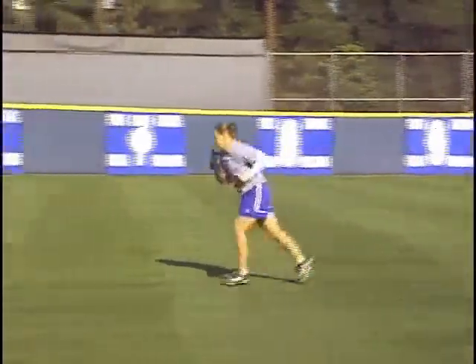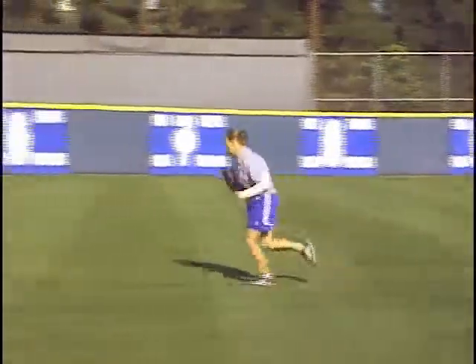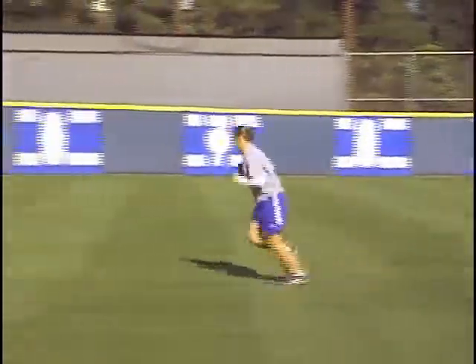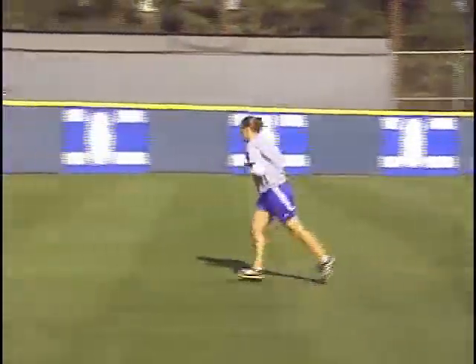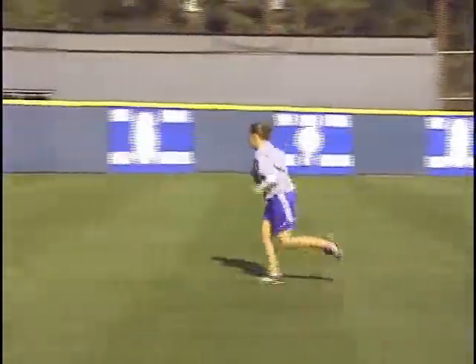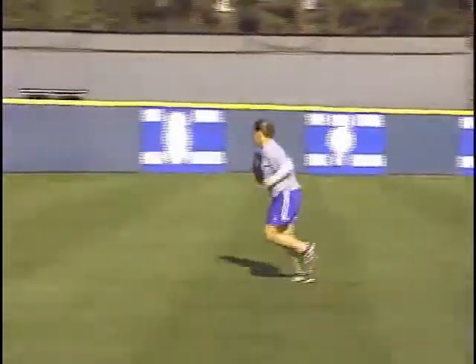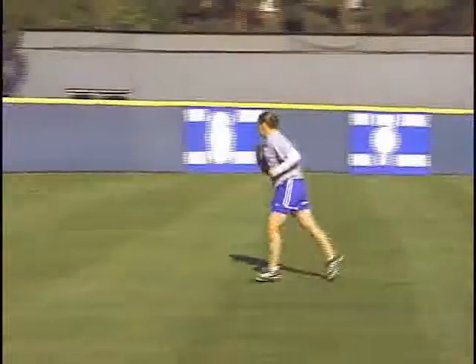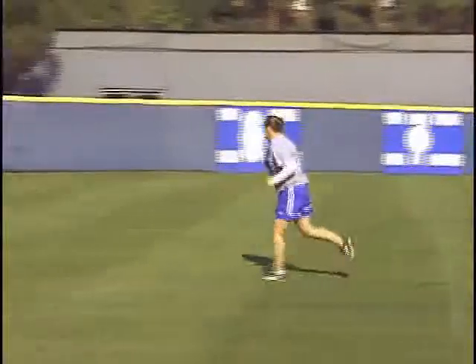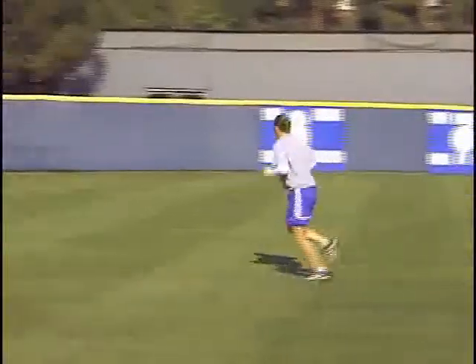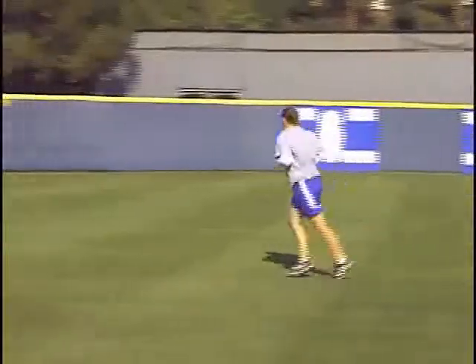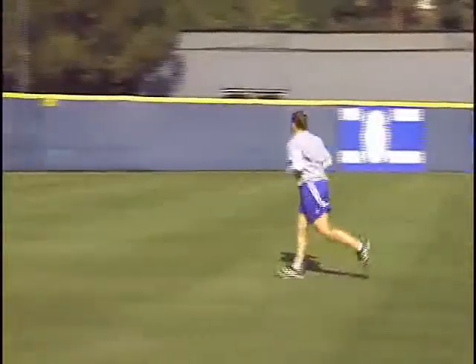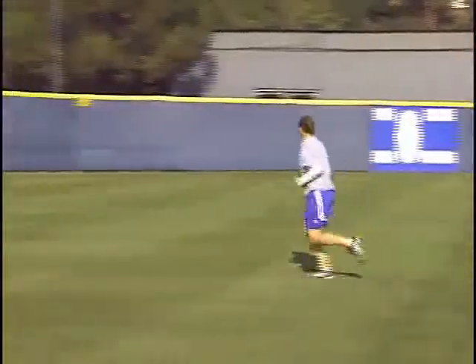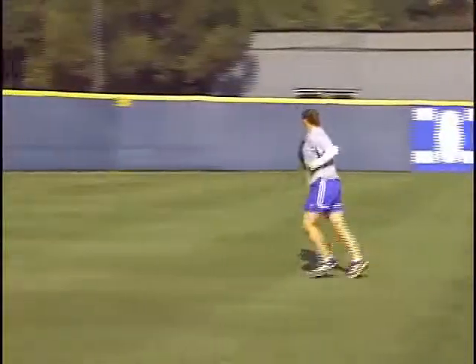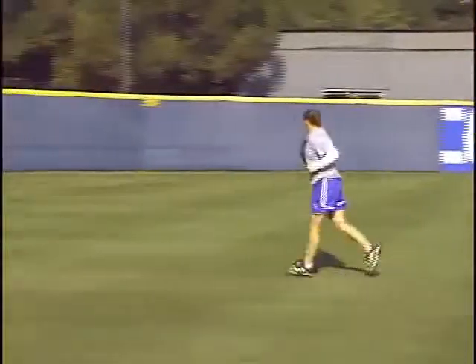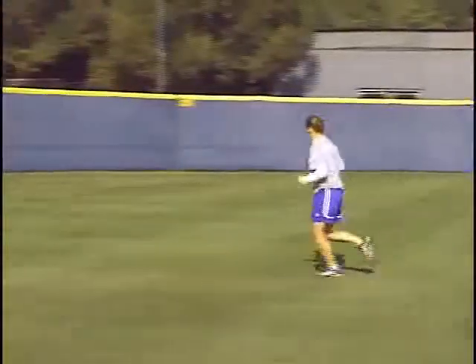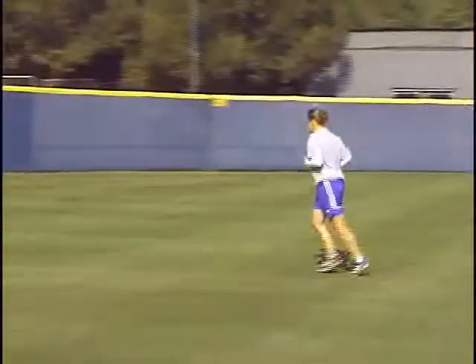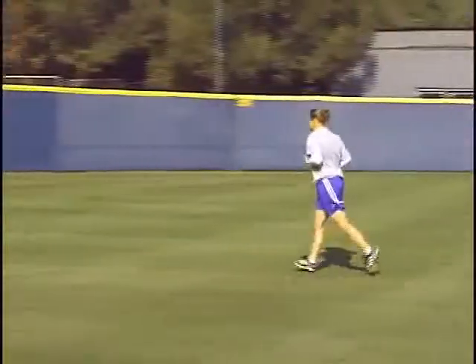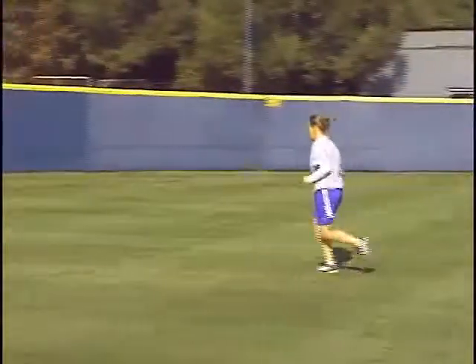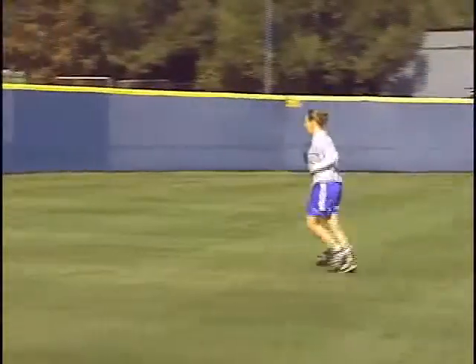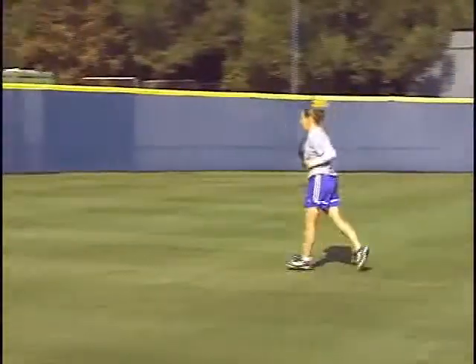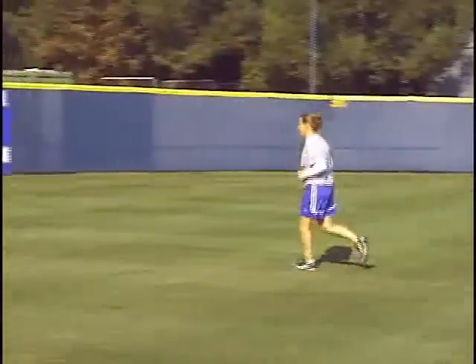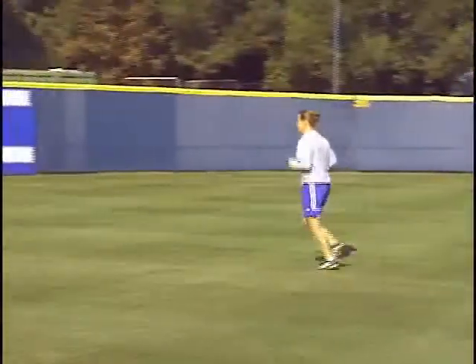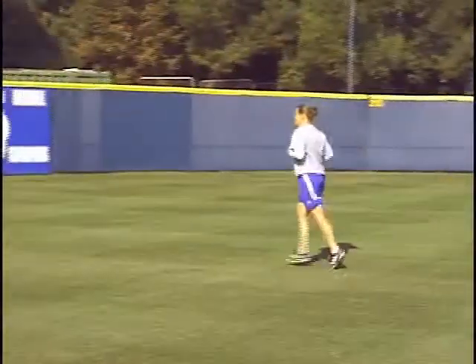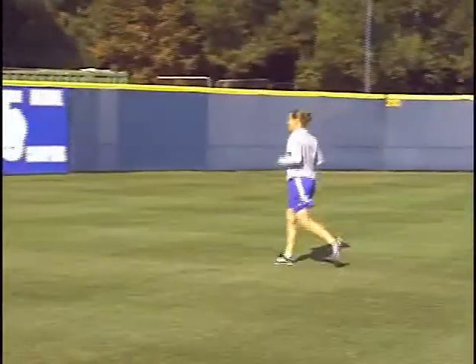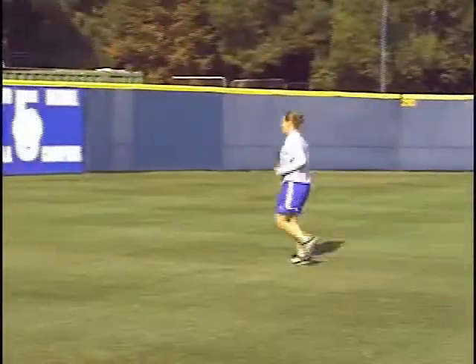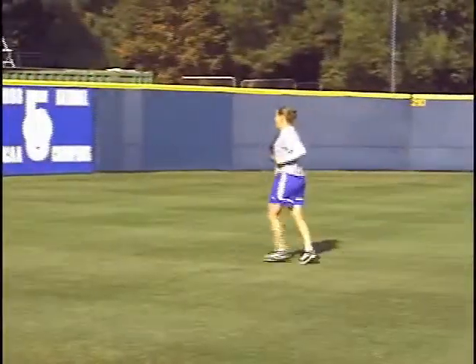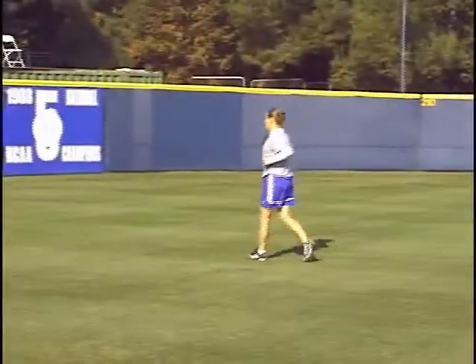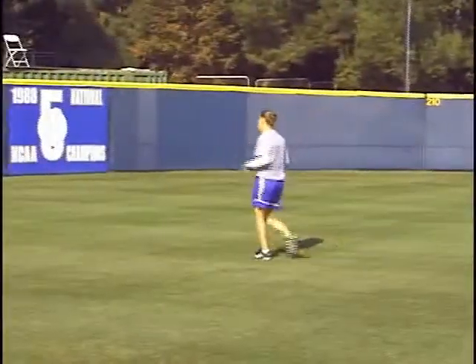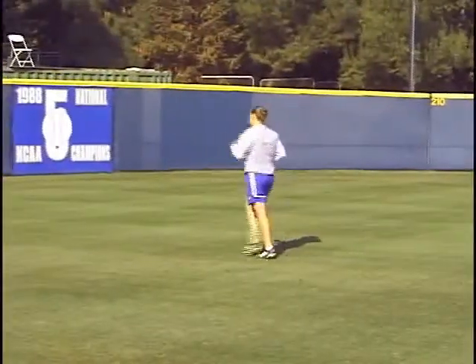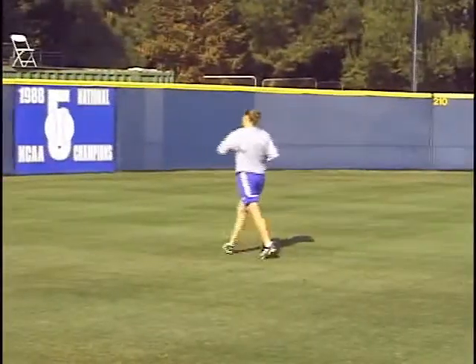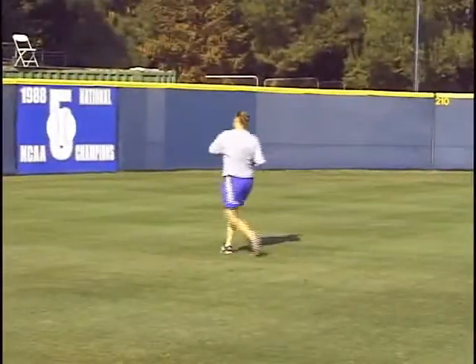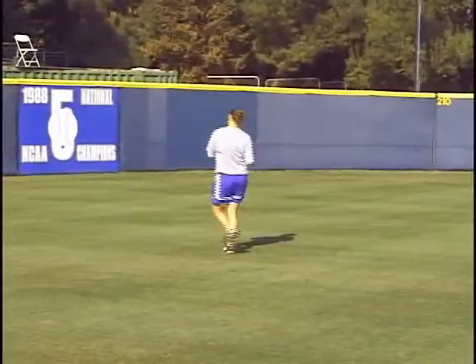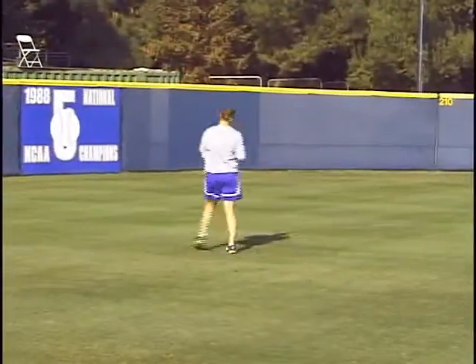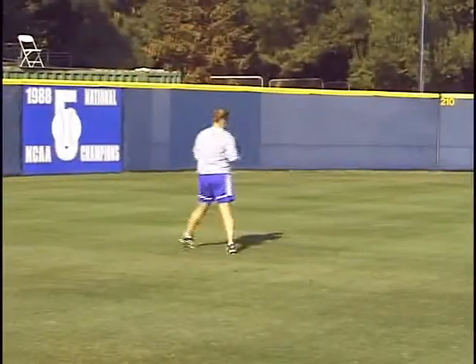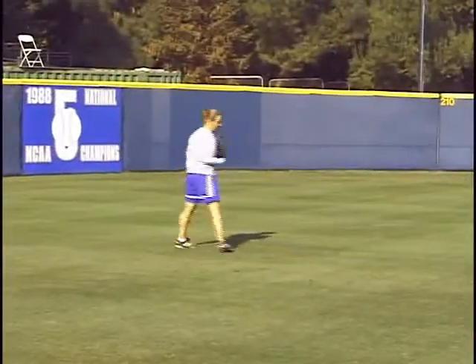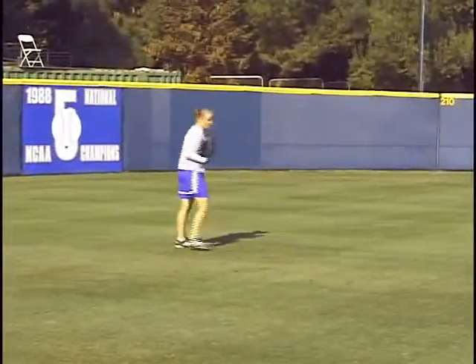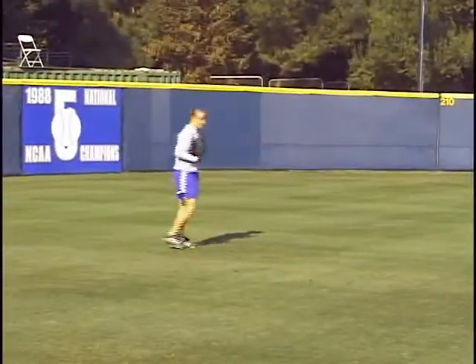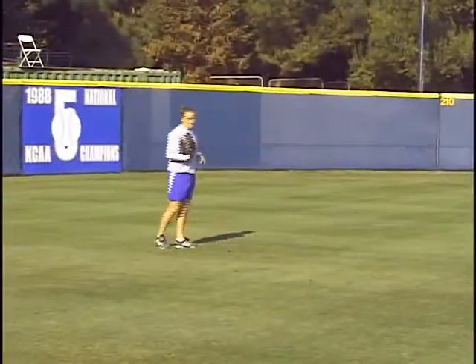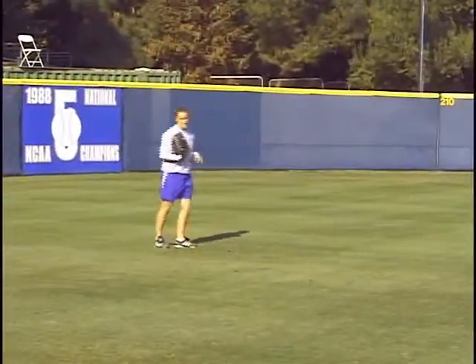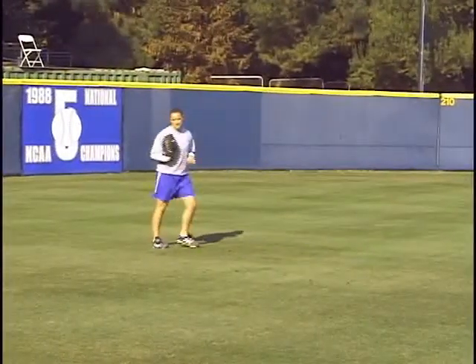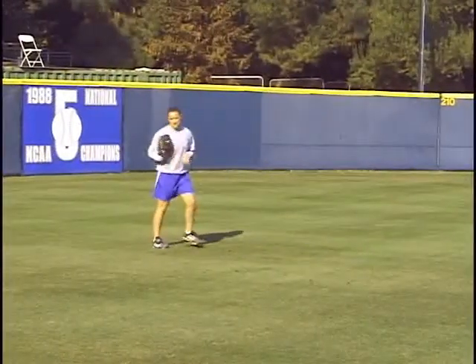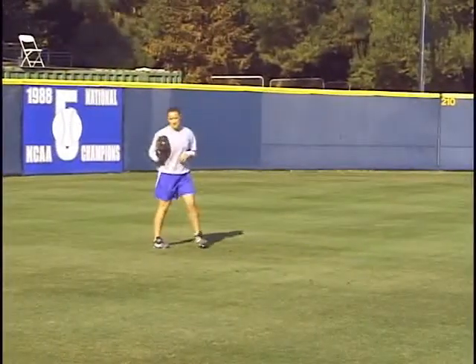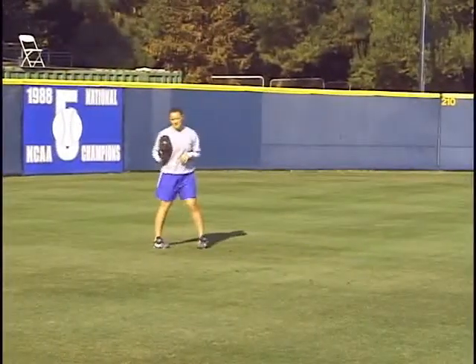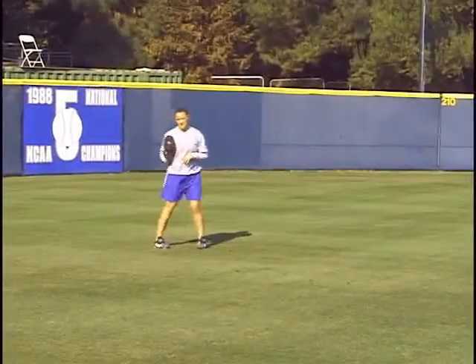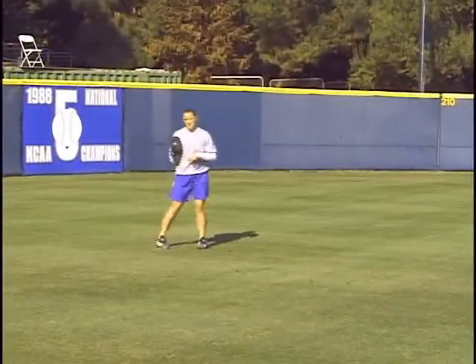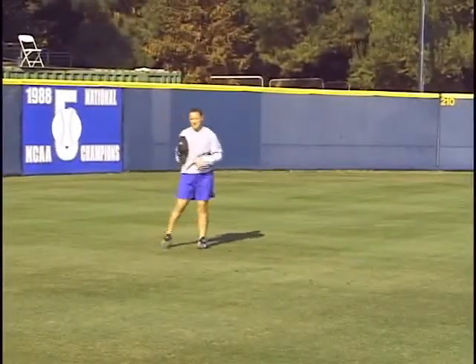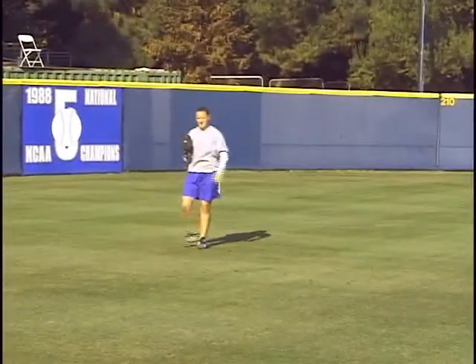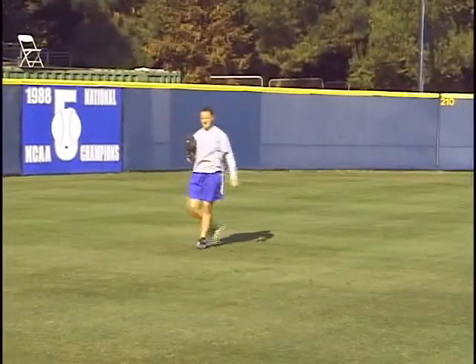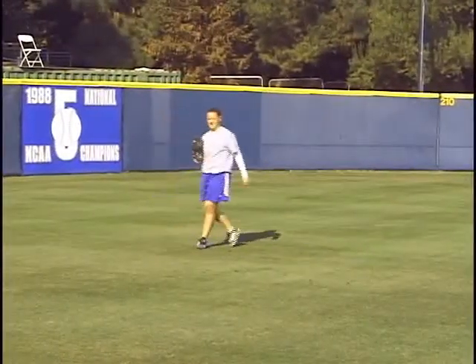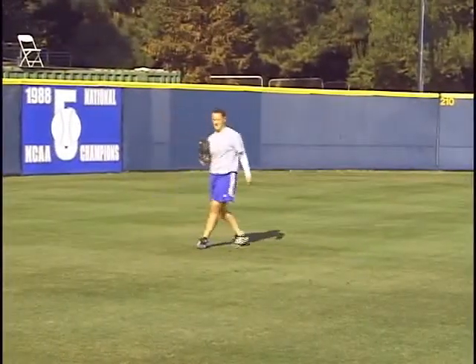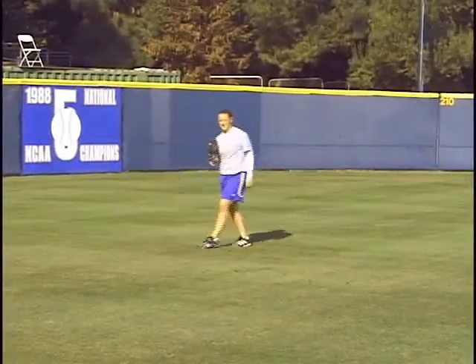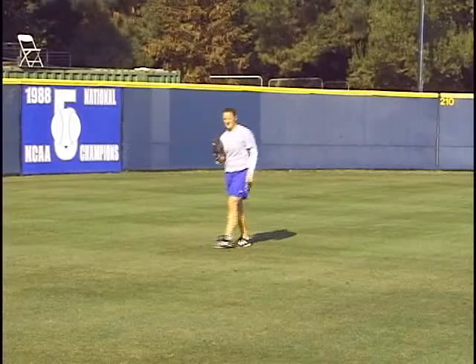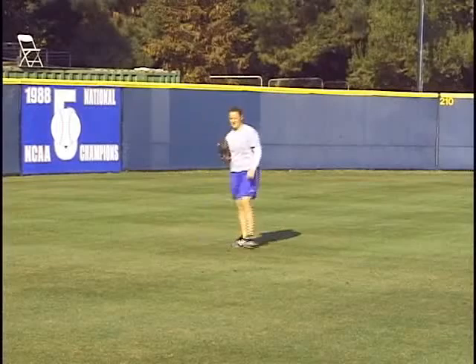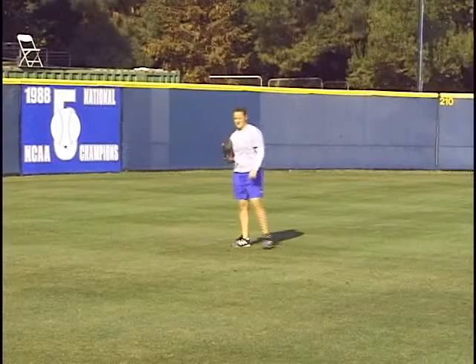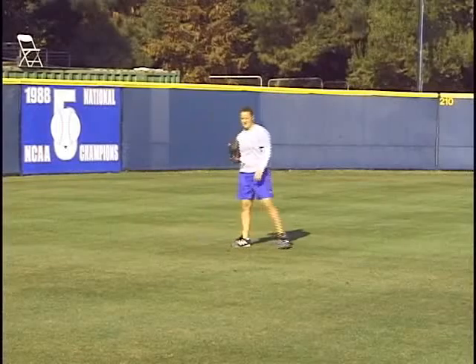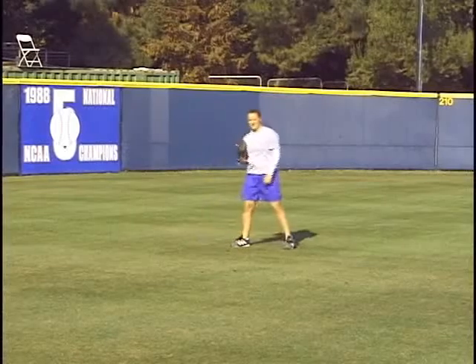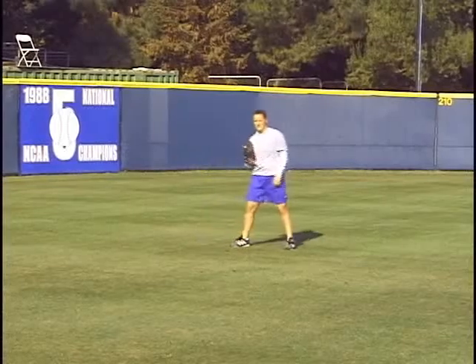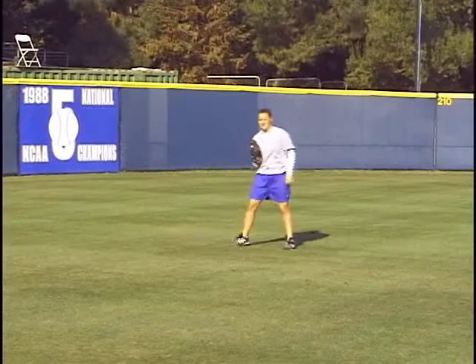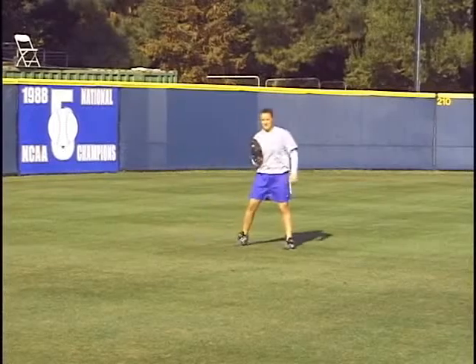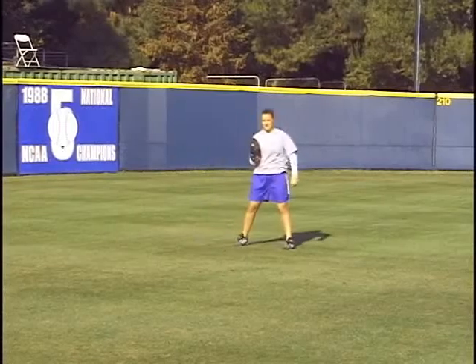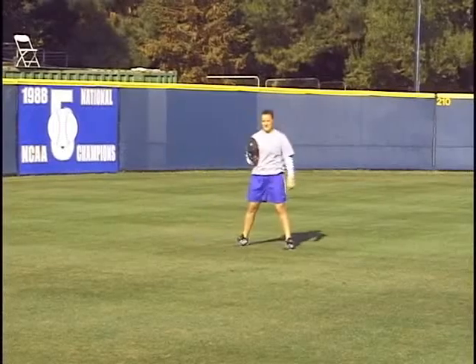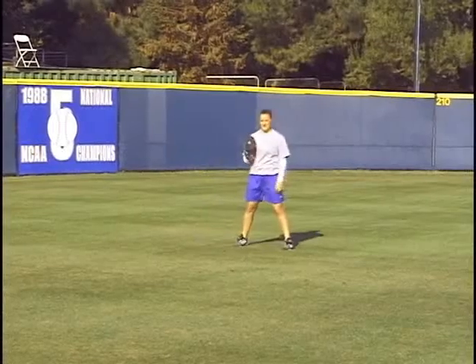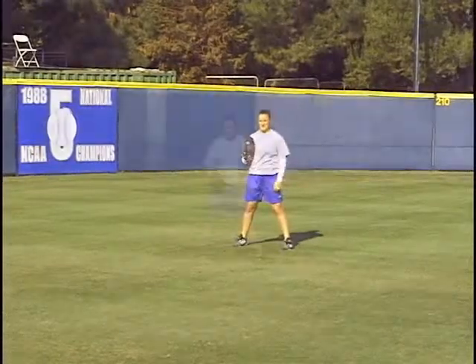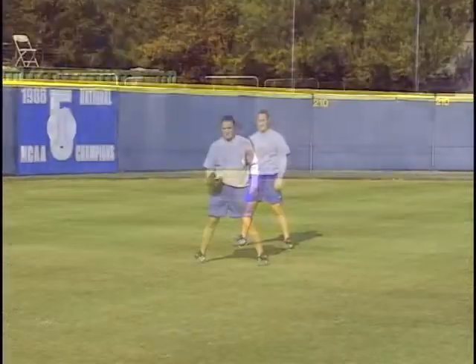Once she makes the catch, notice she's decelerating and she's throwing her weight, her momentum, back in the direction of her target.